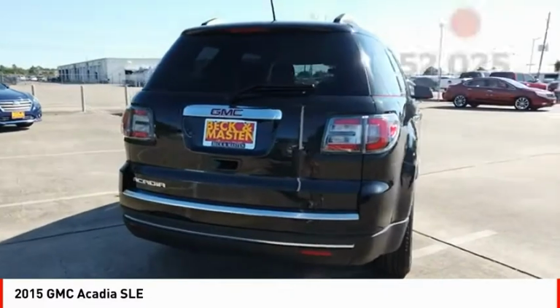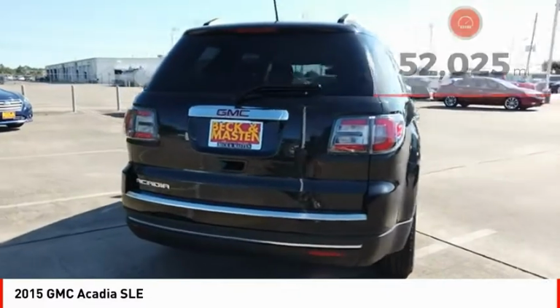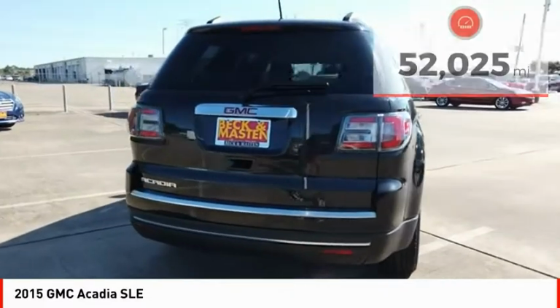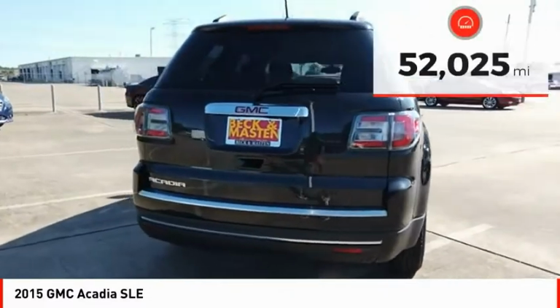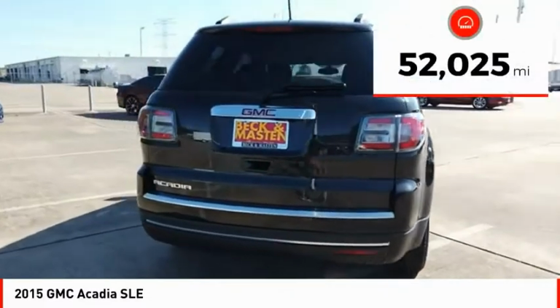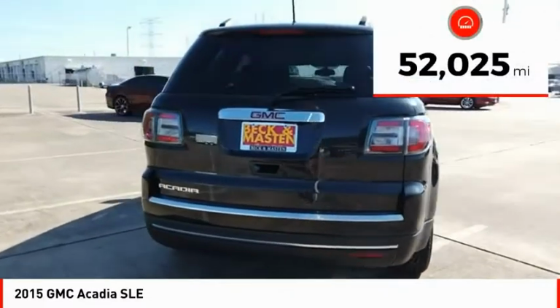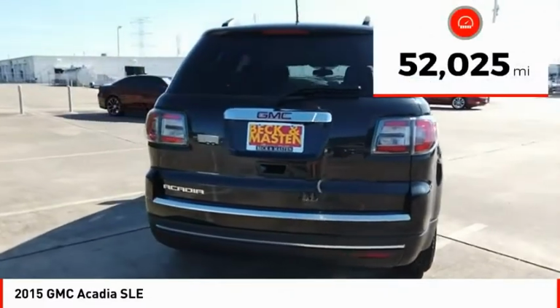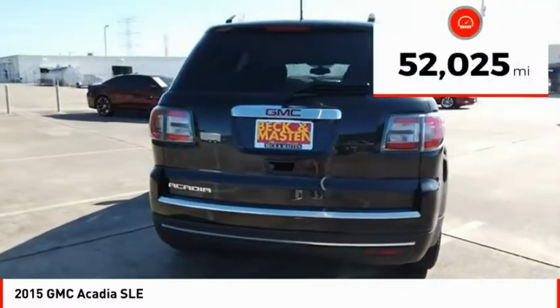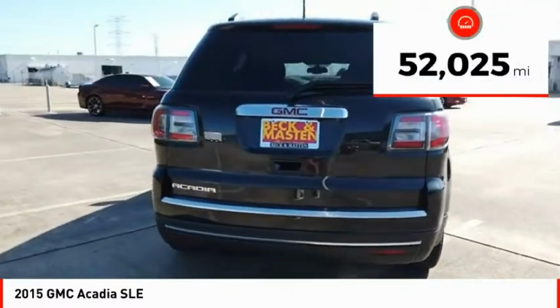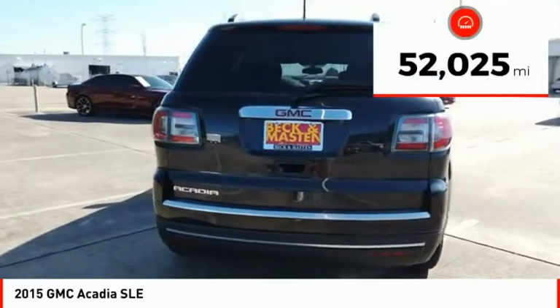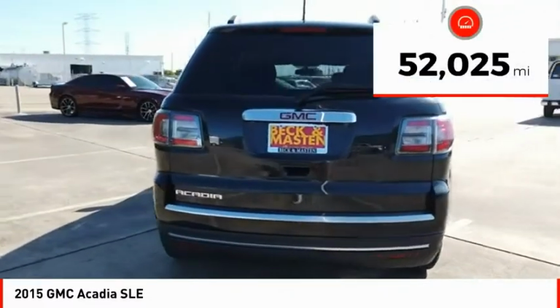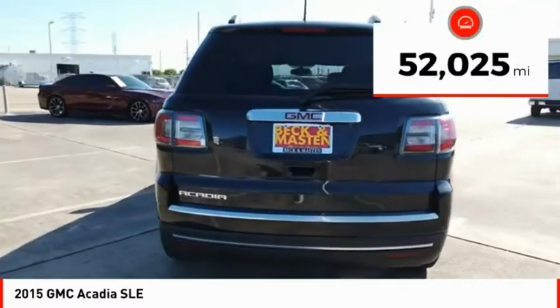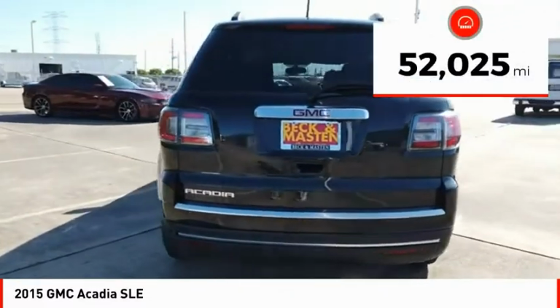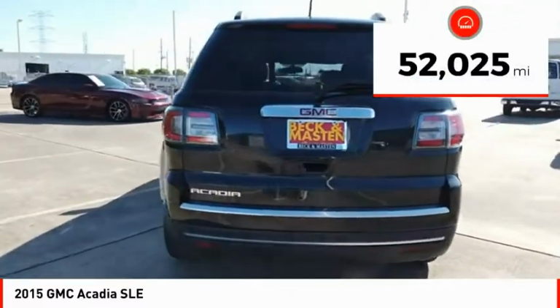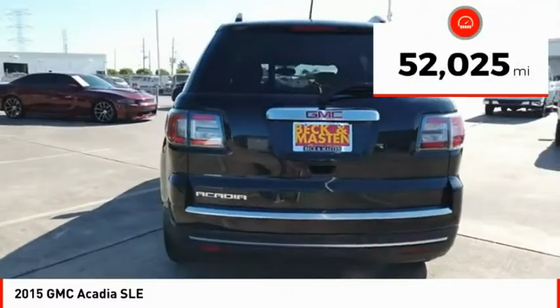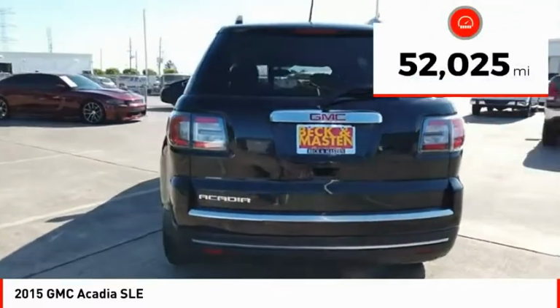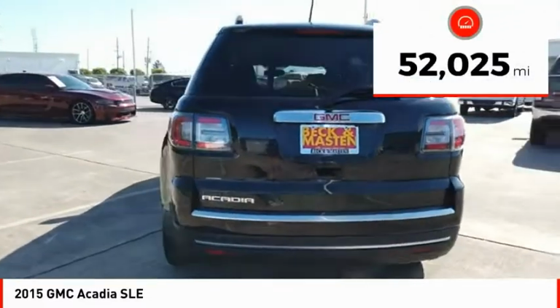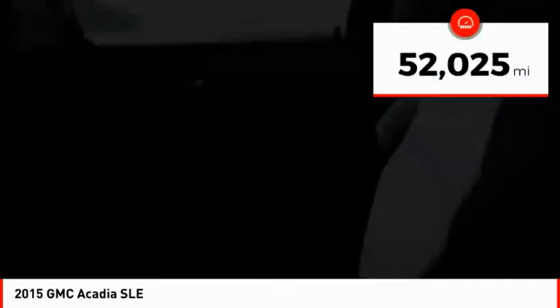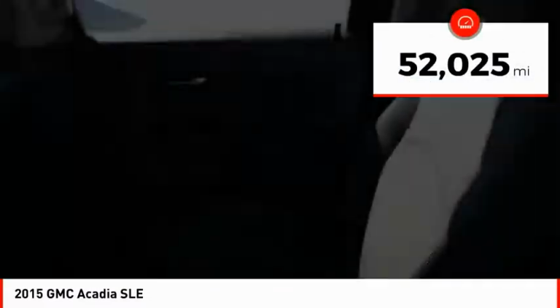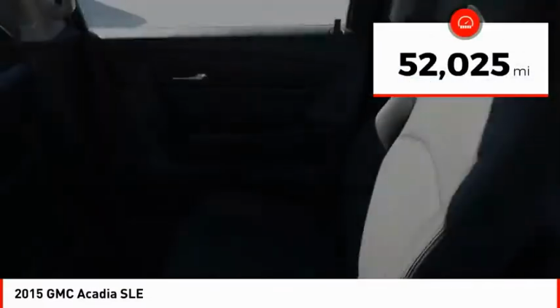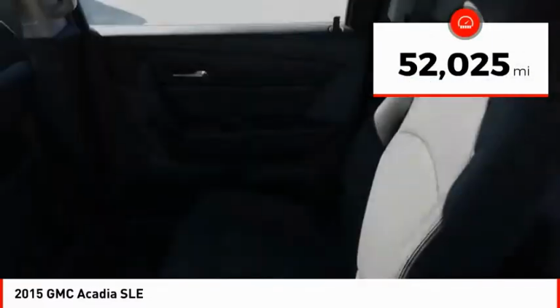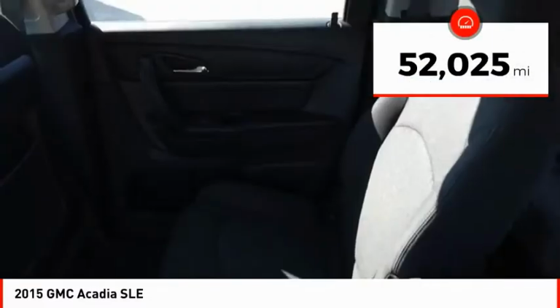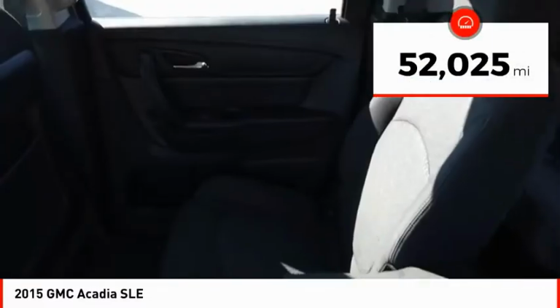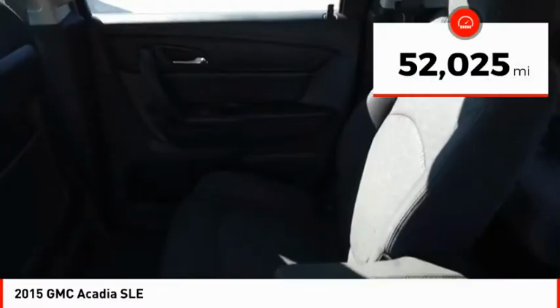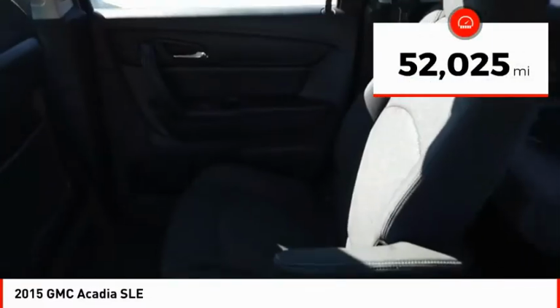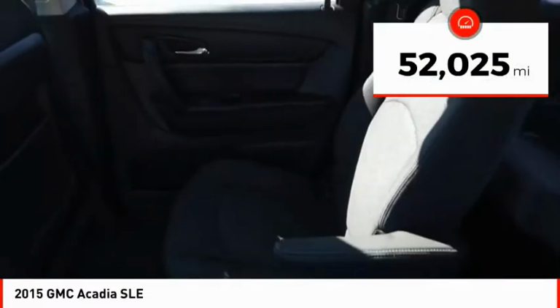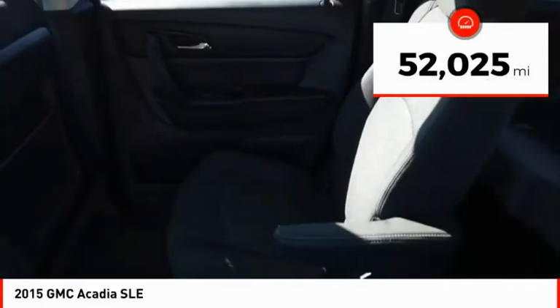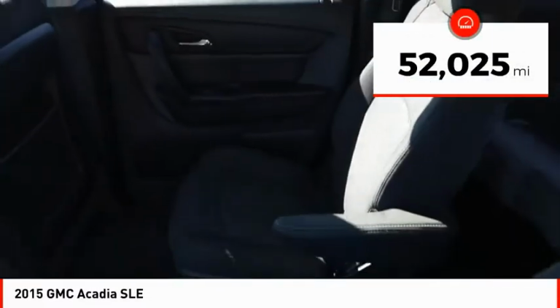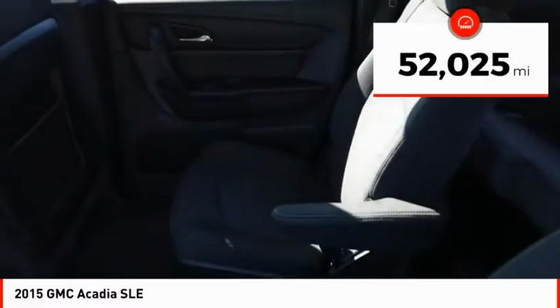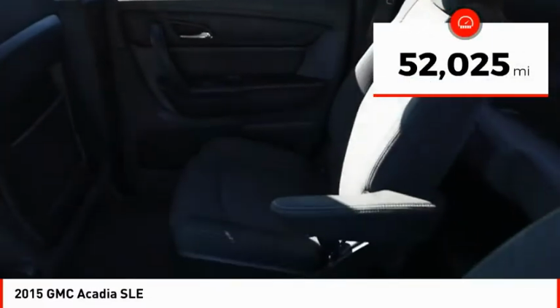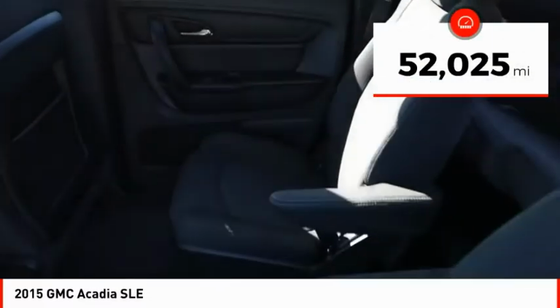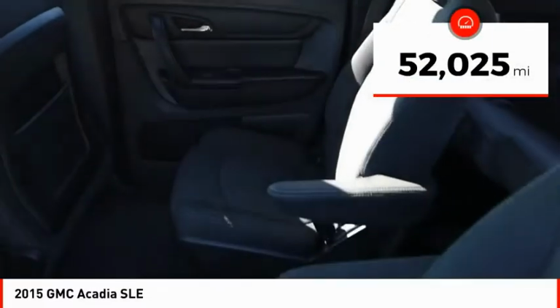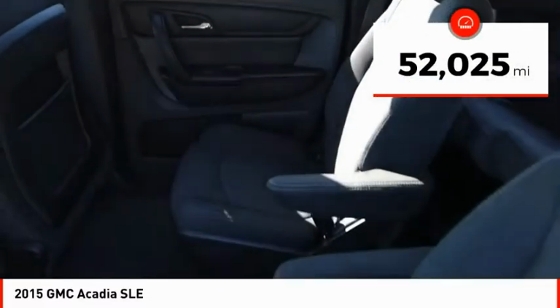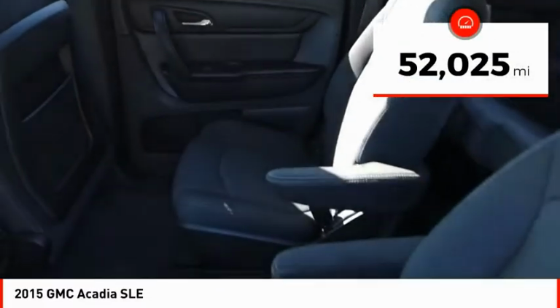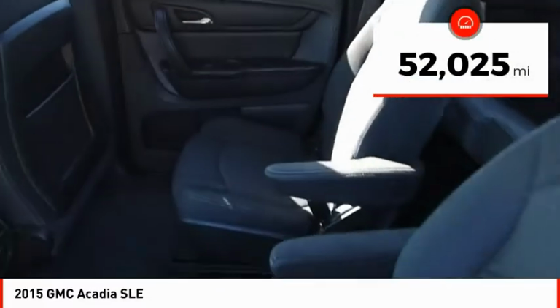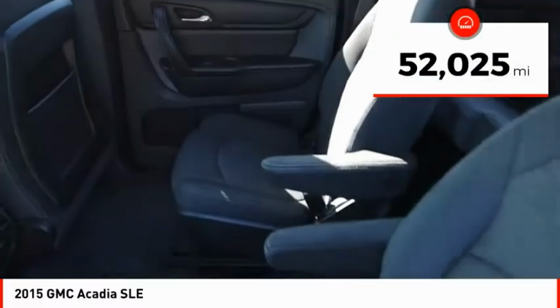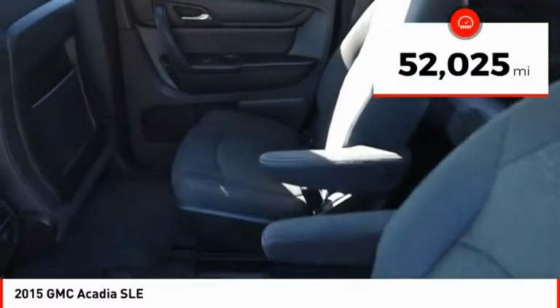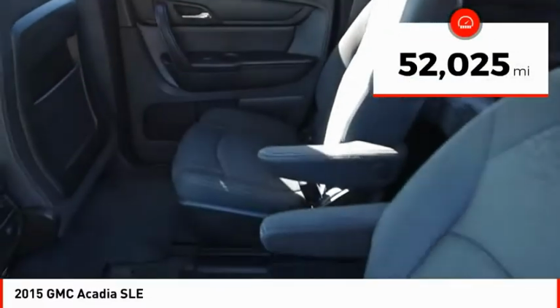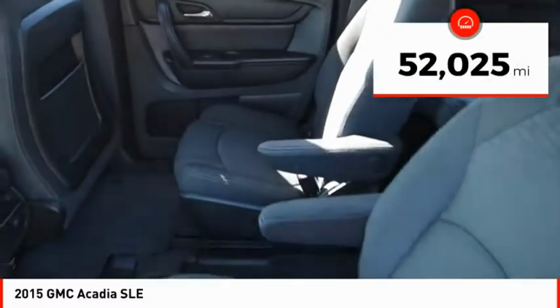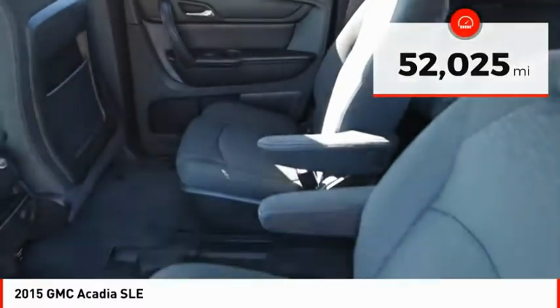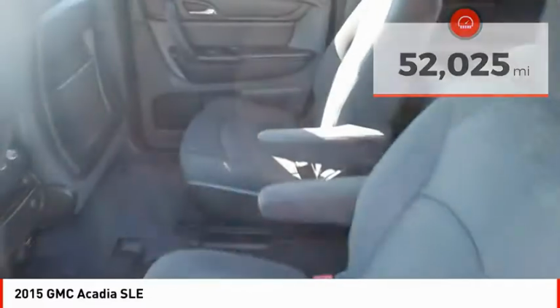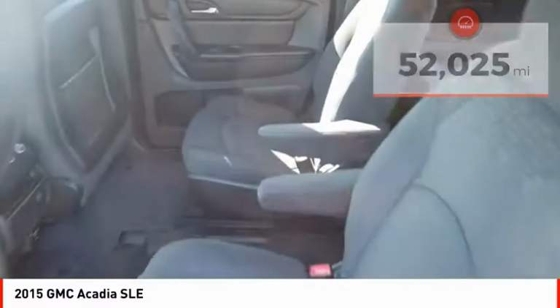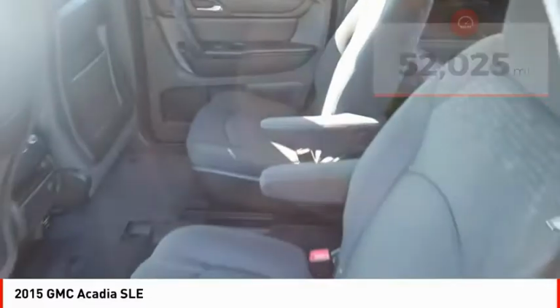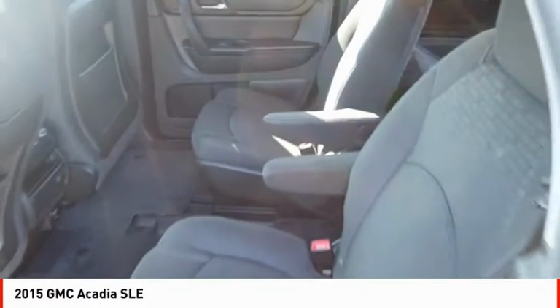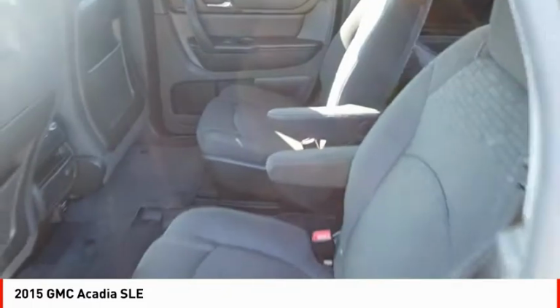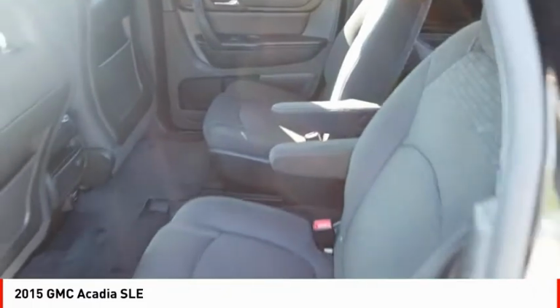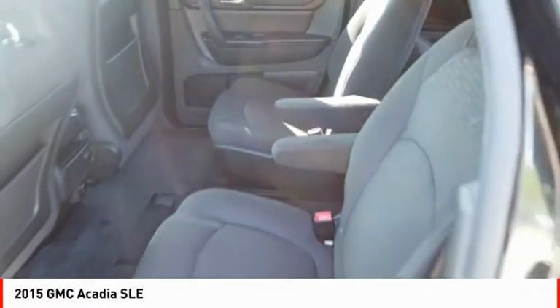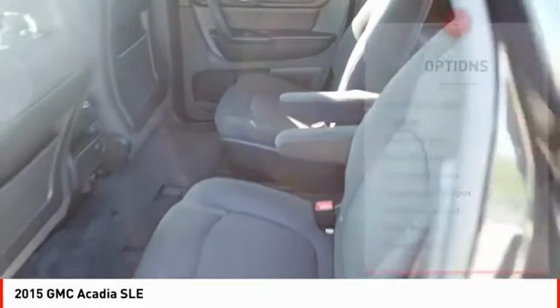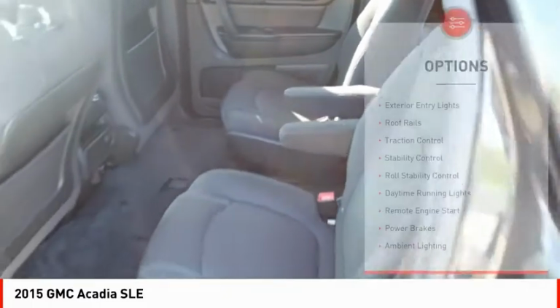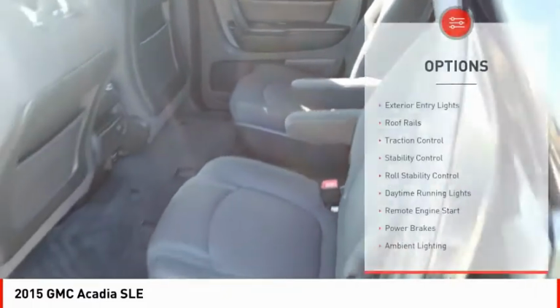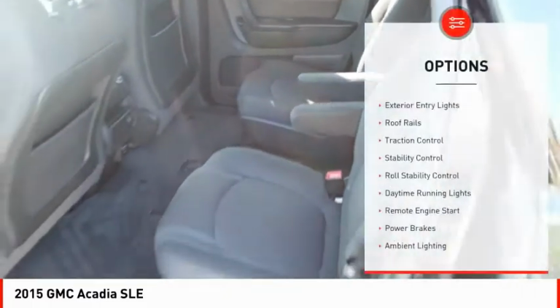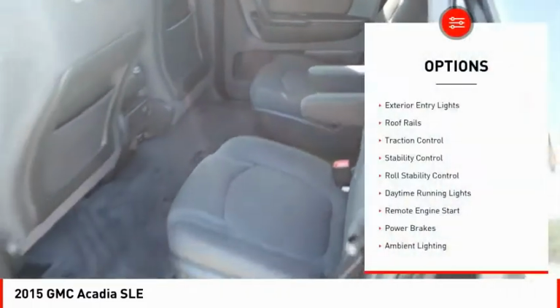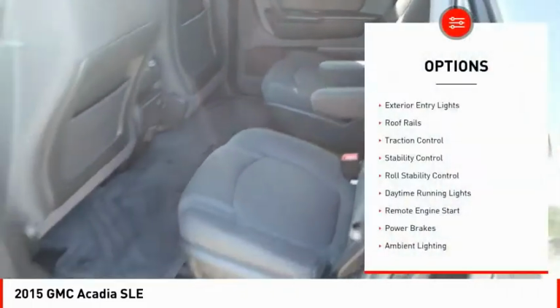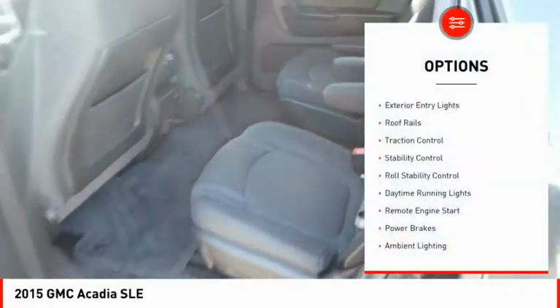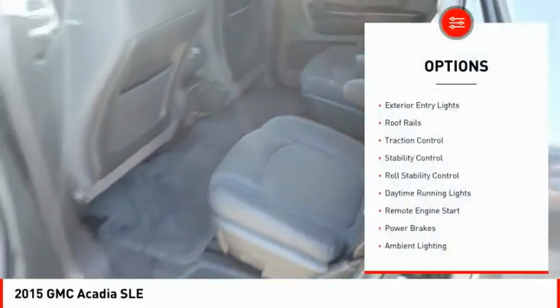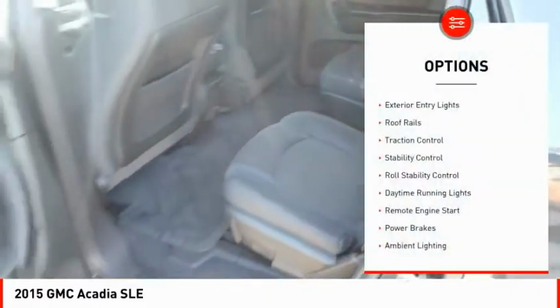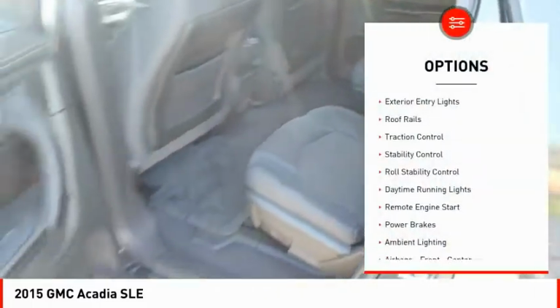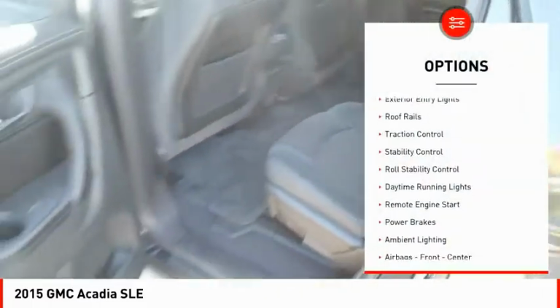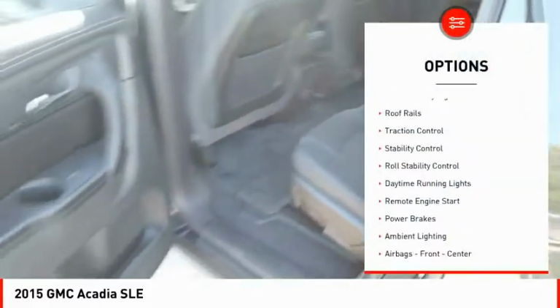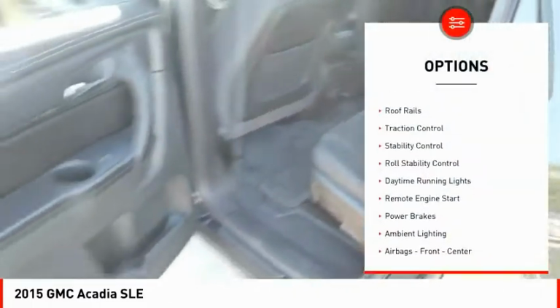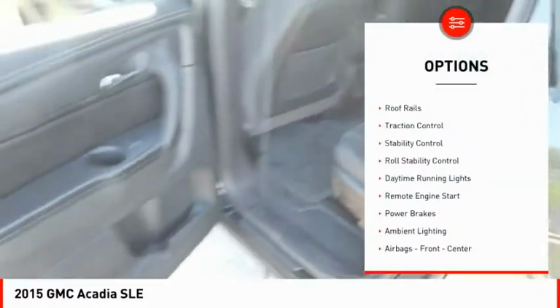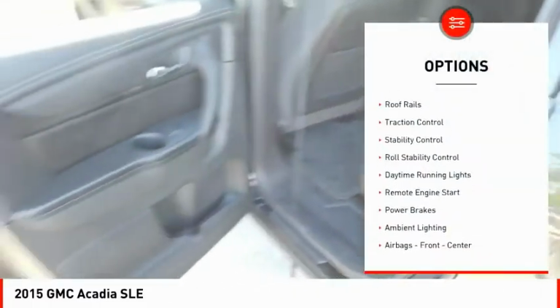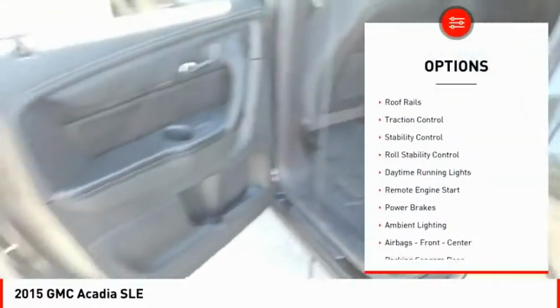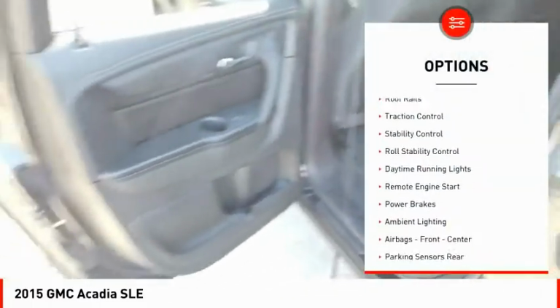This vehicle has less than 55,000 miles. Here are some of this vehicle's great options: exterior entry lights,